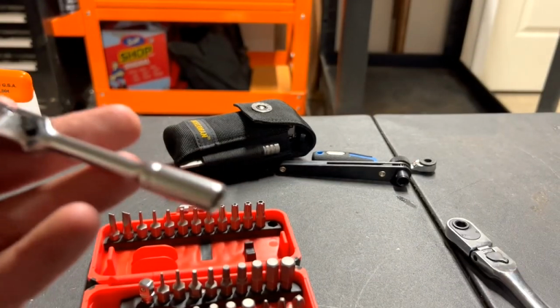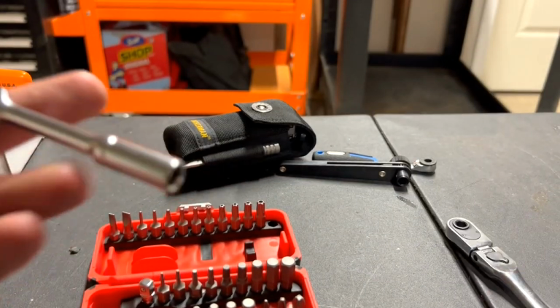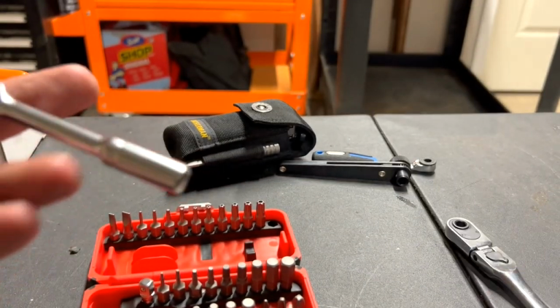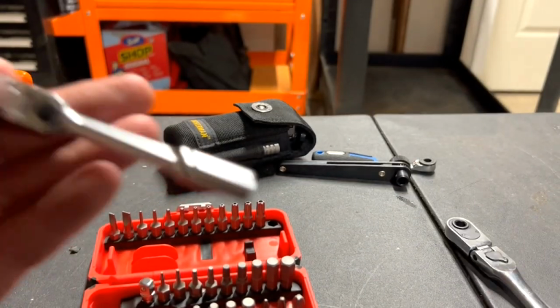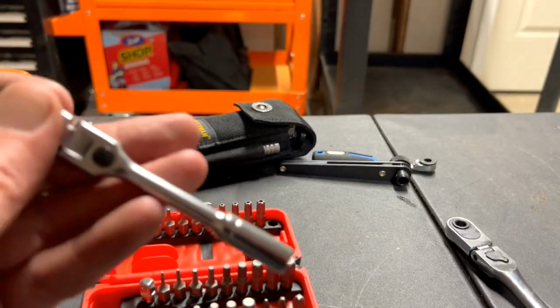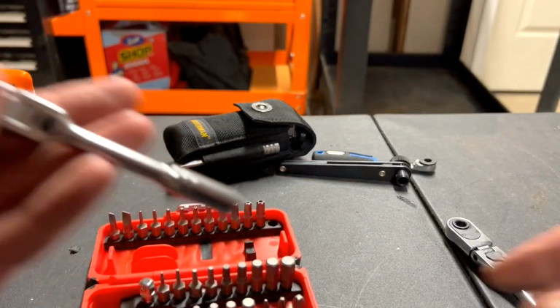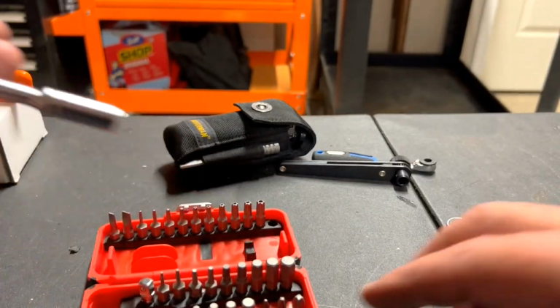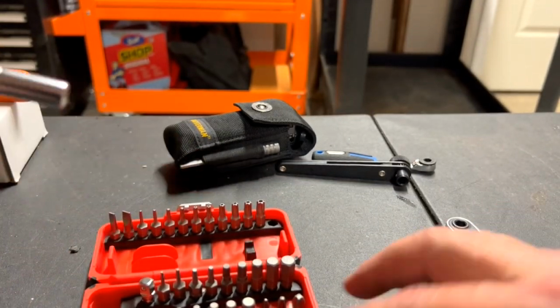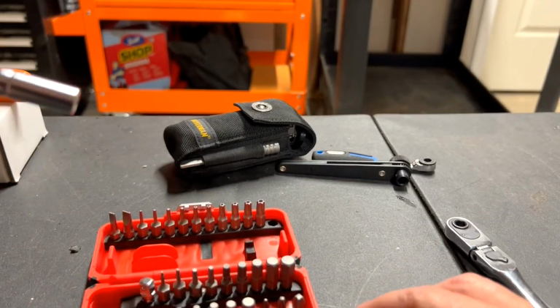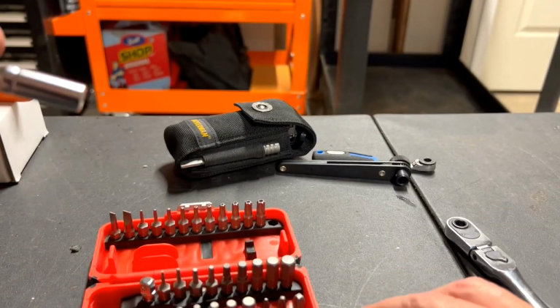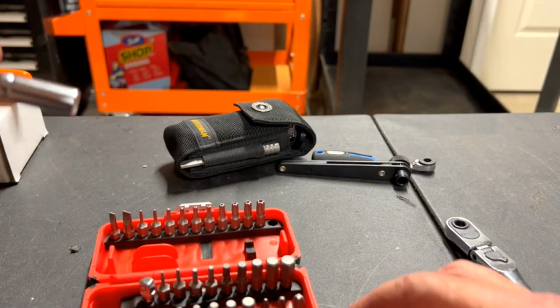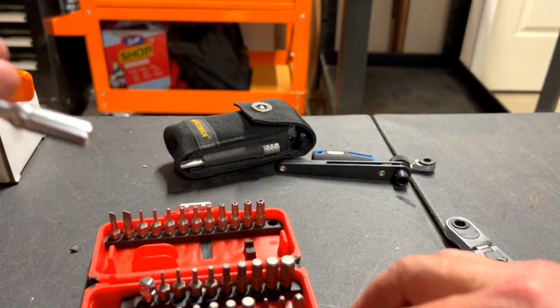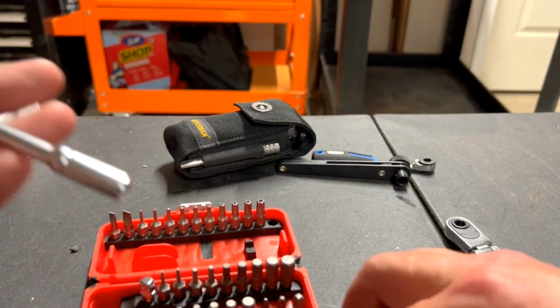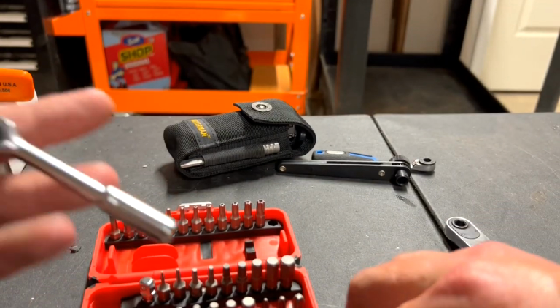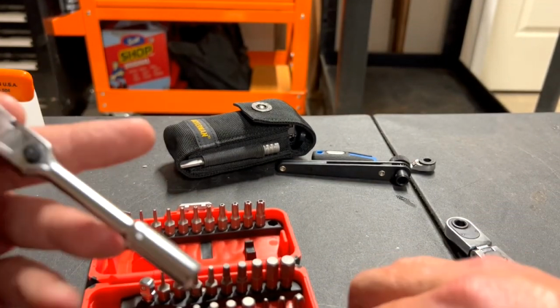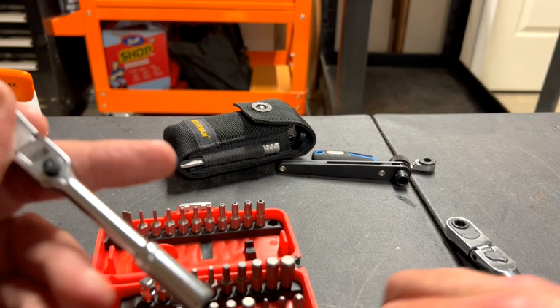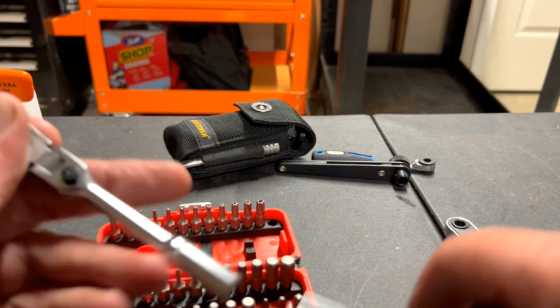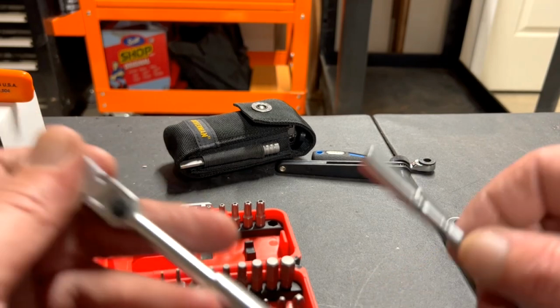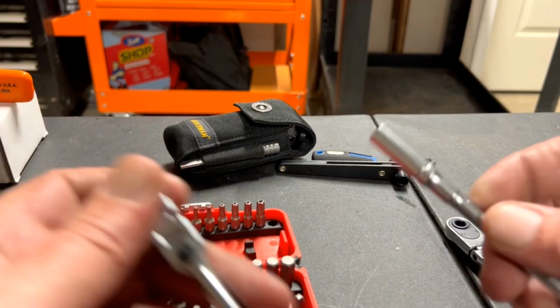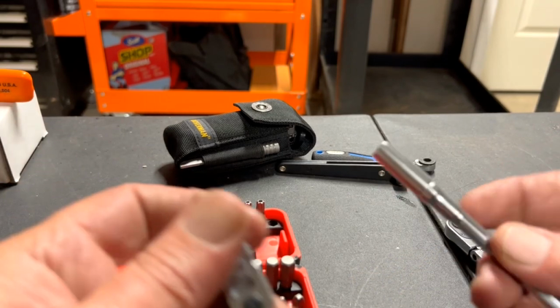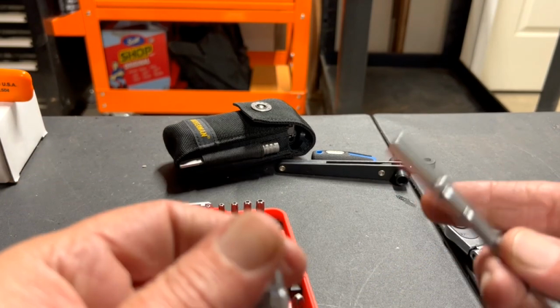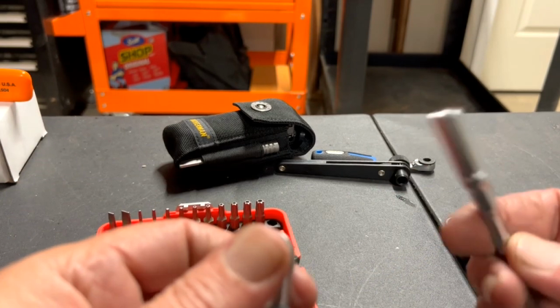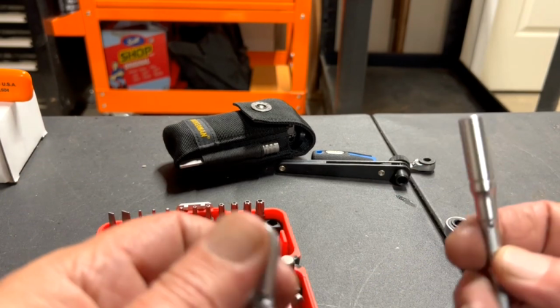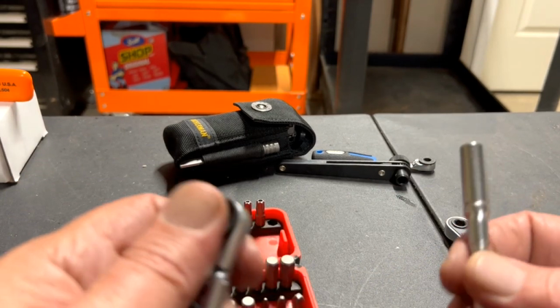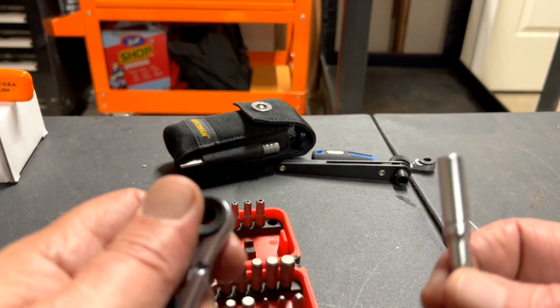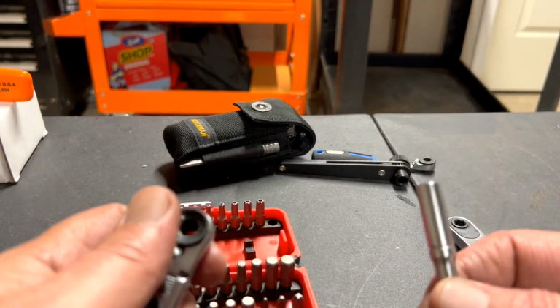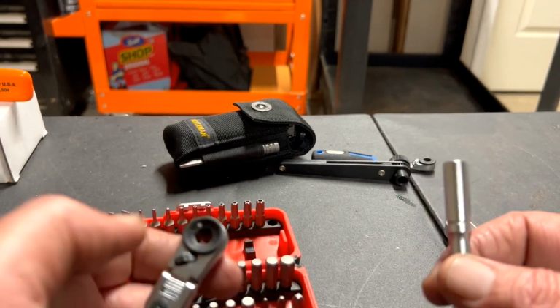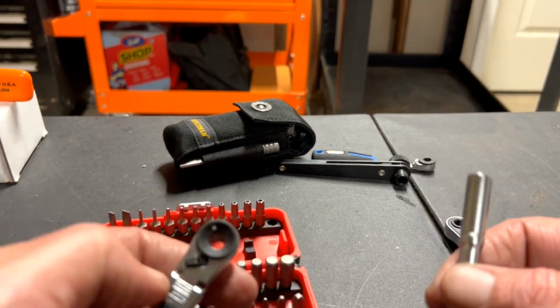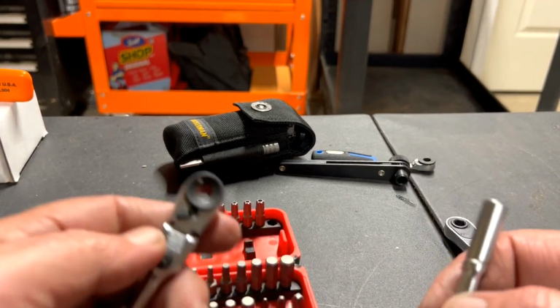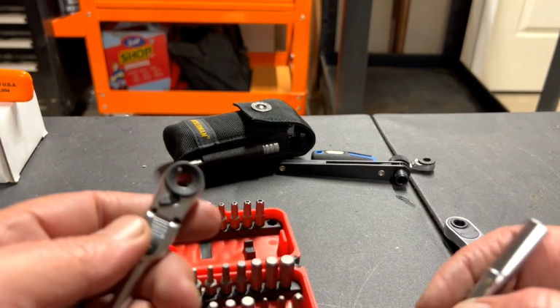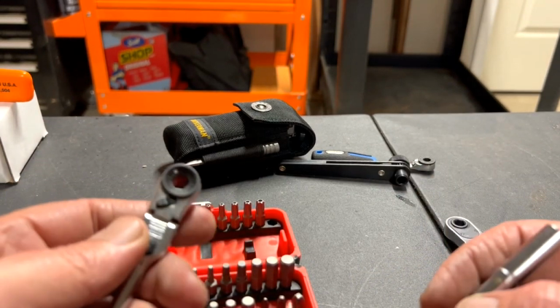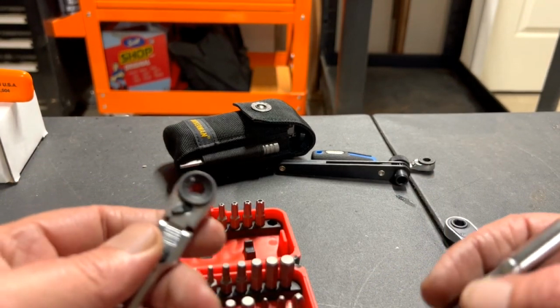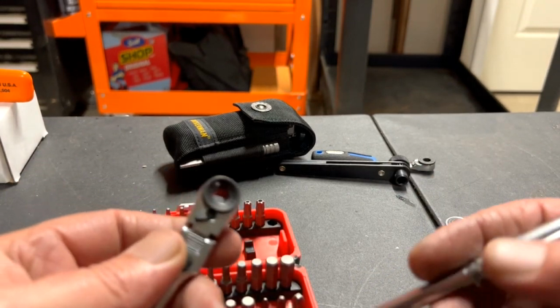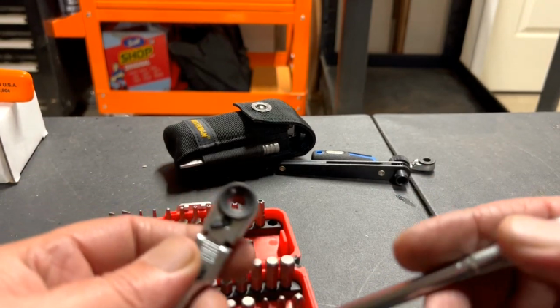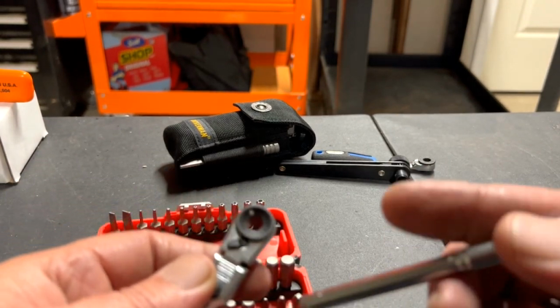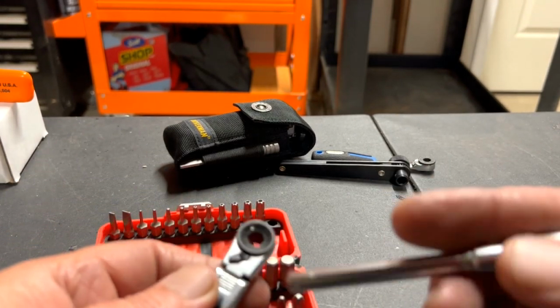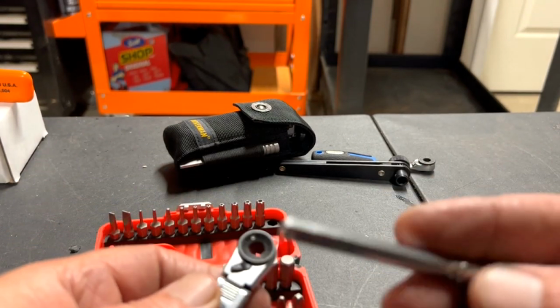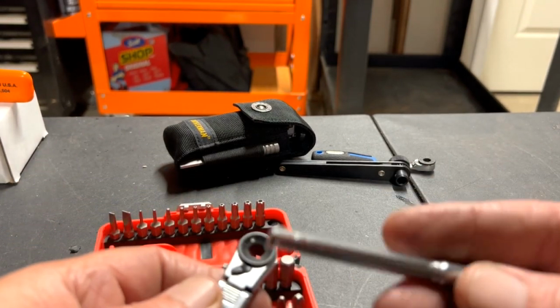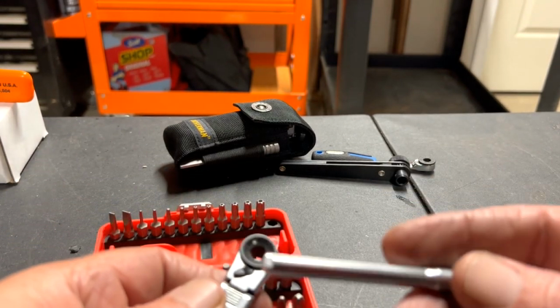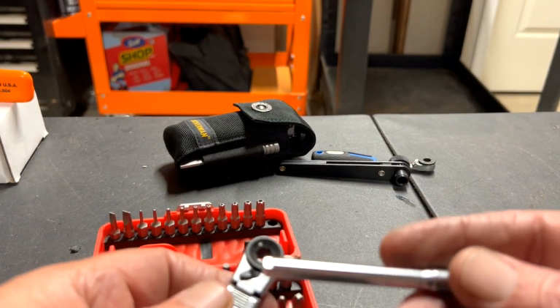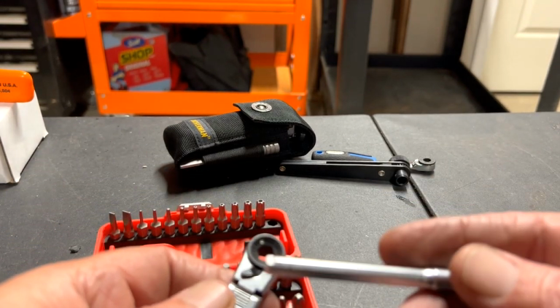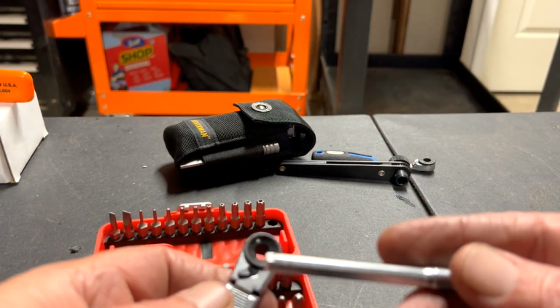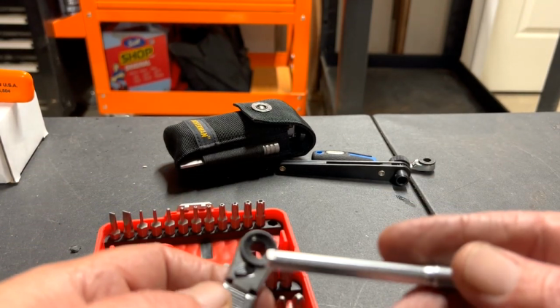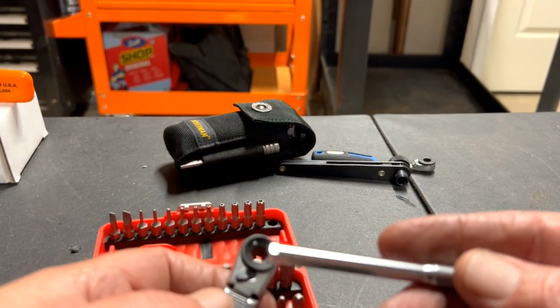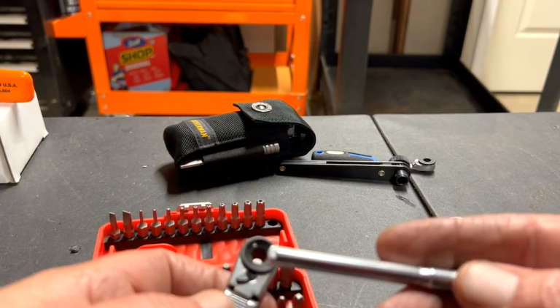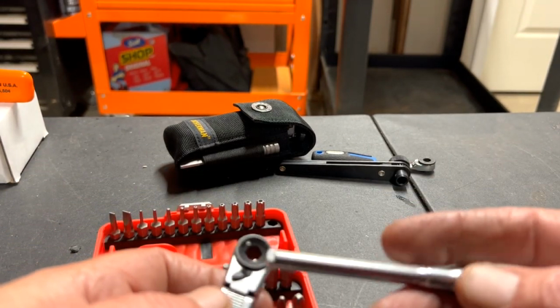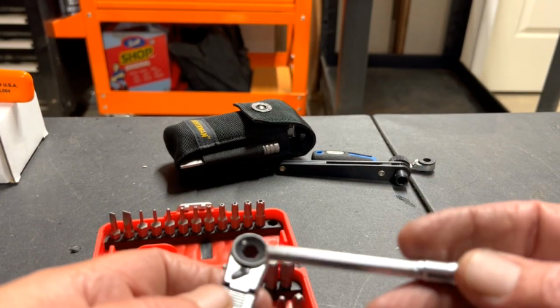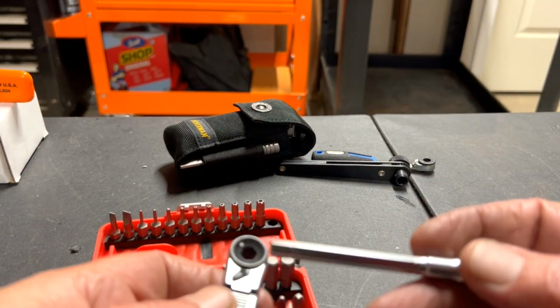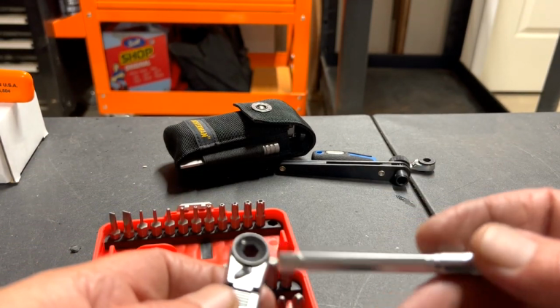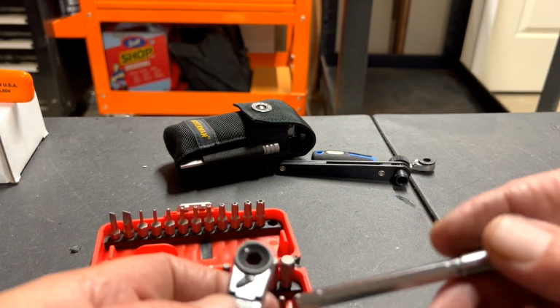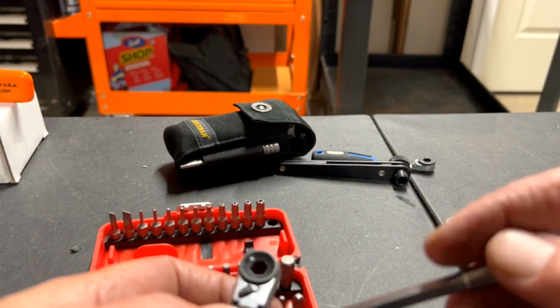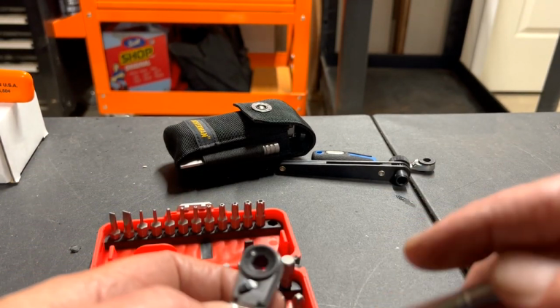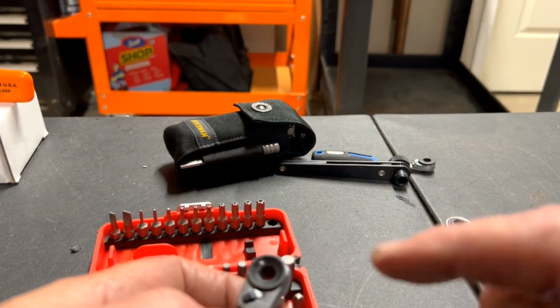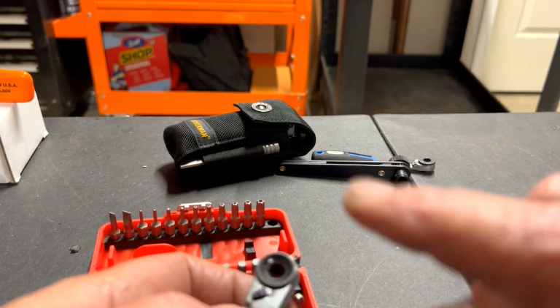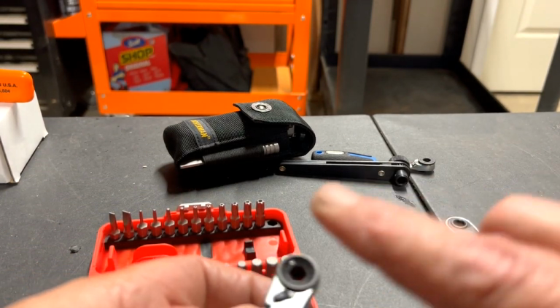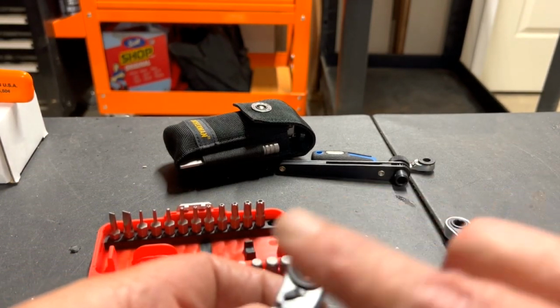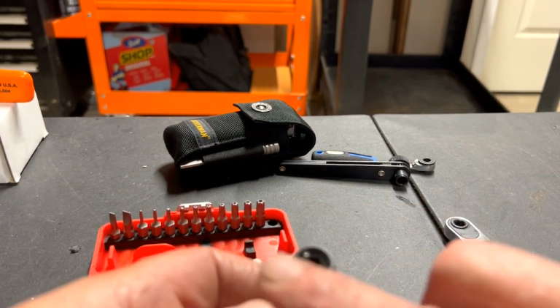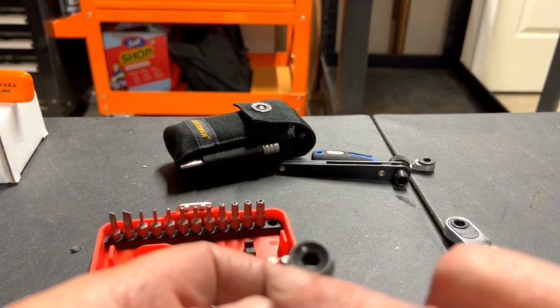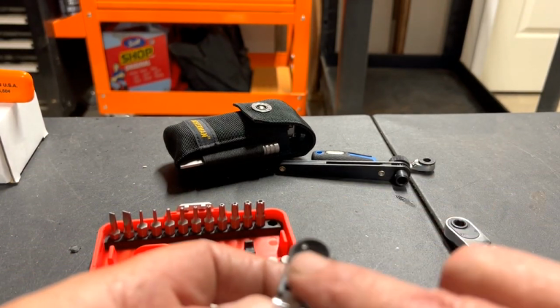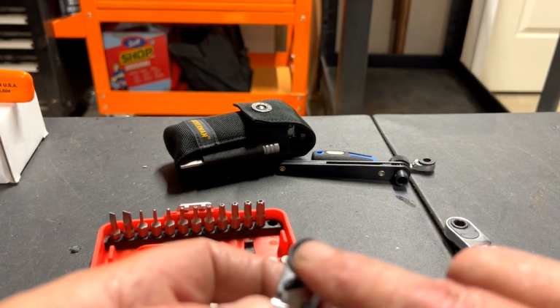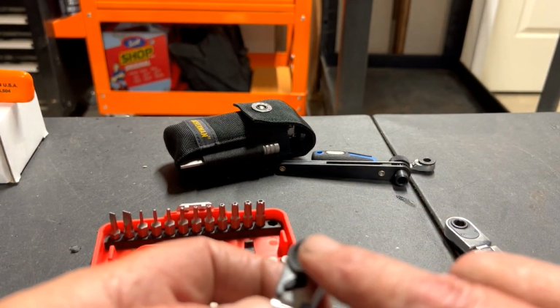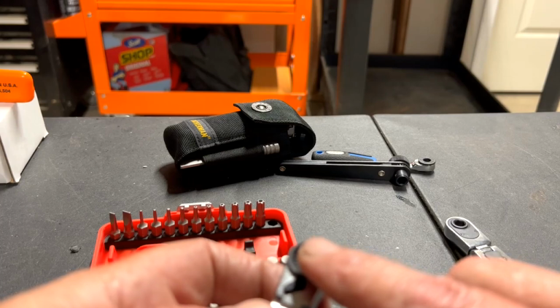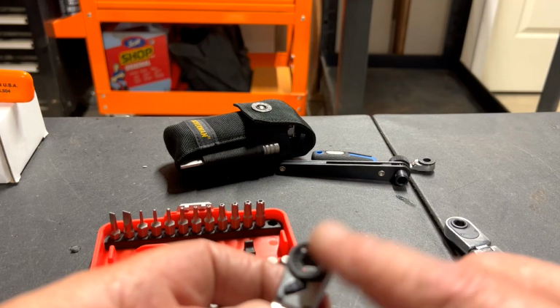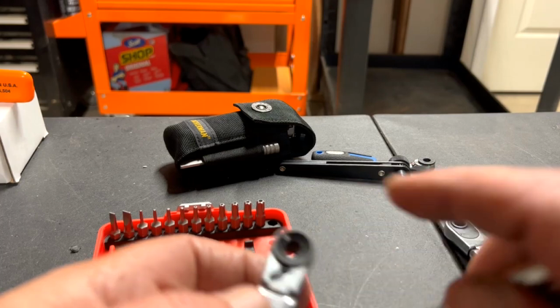Now here's another feature about this tool that's pretty cool — see that white dot right there?